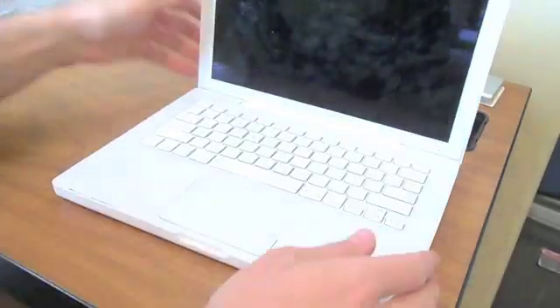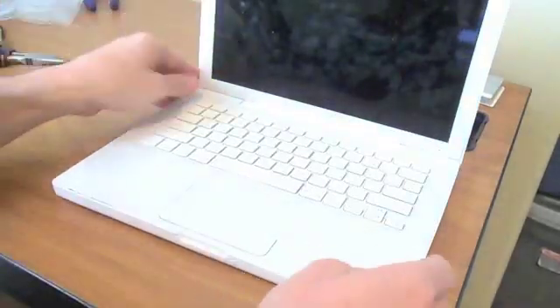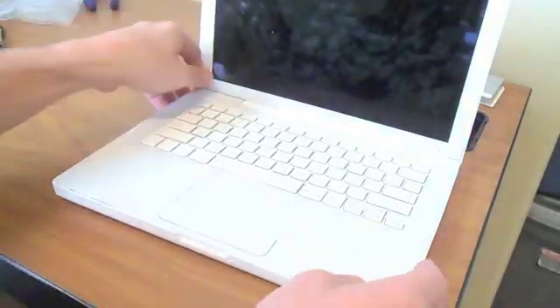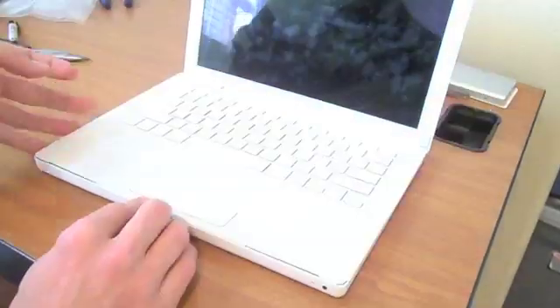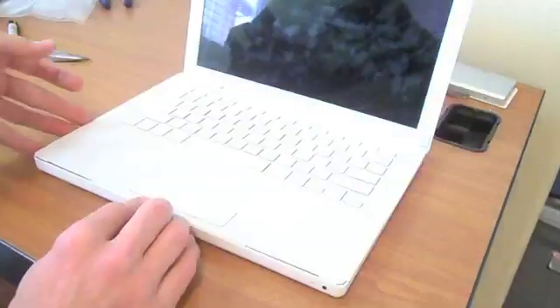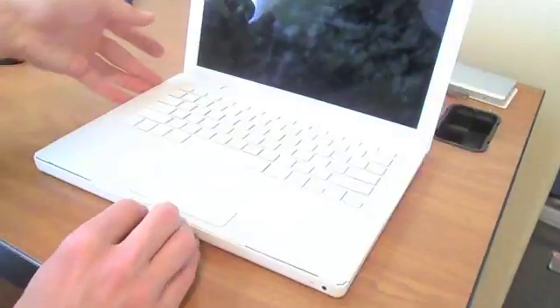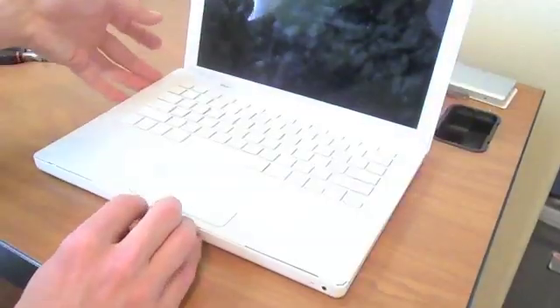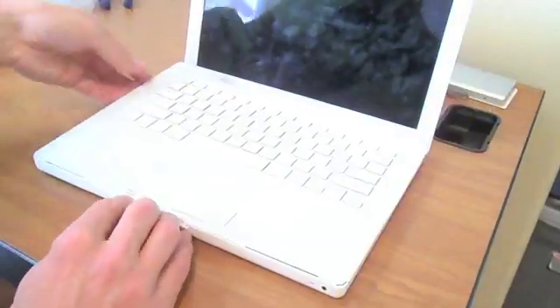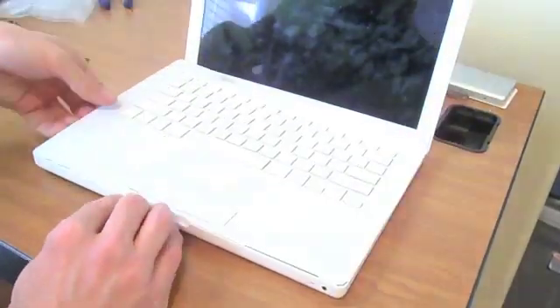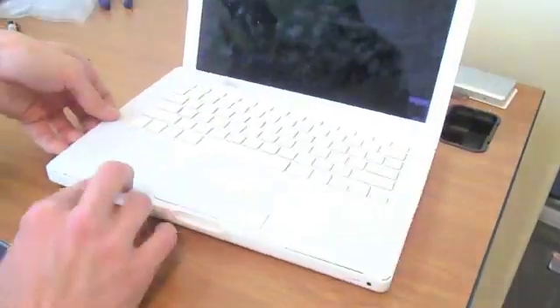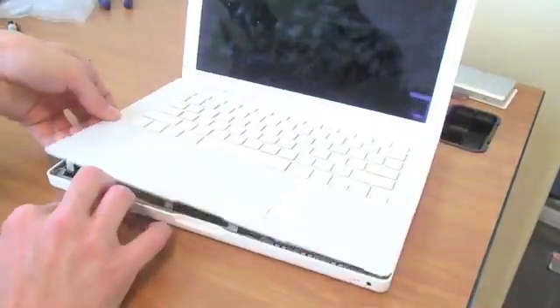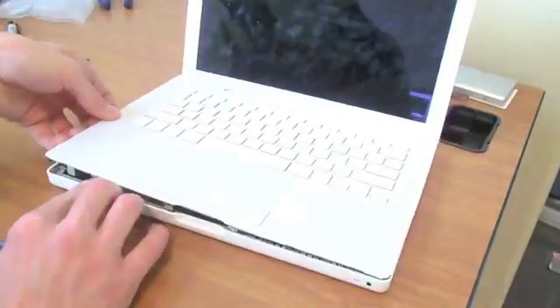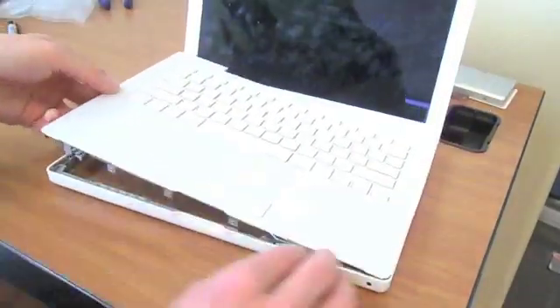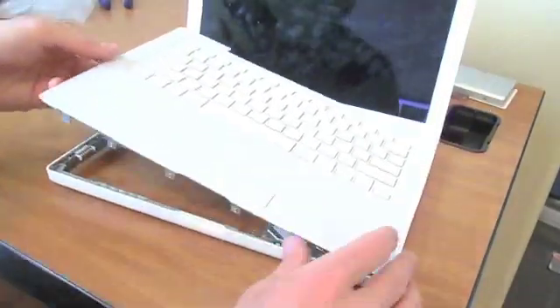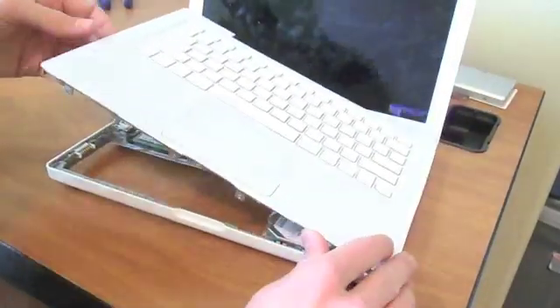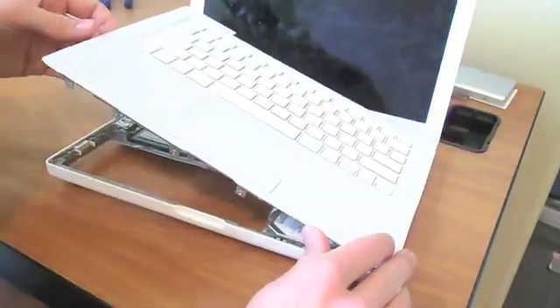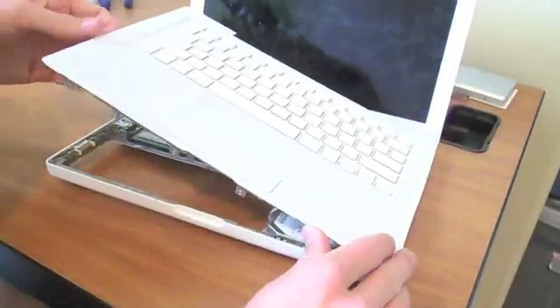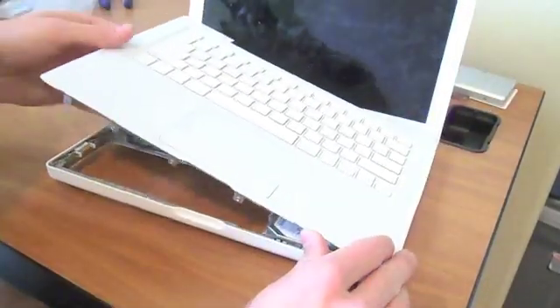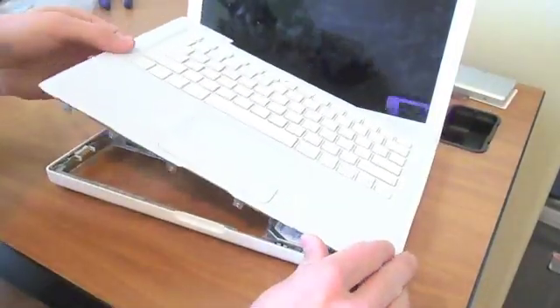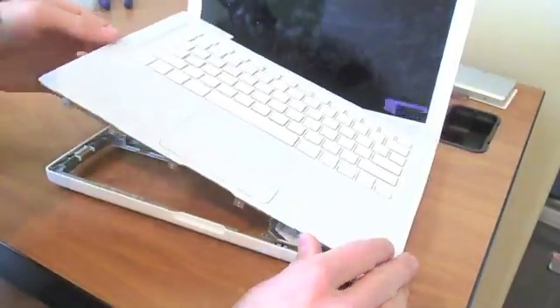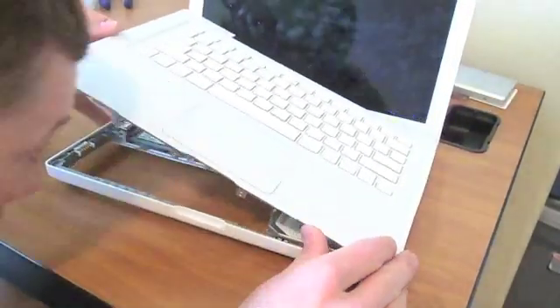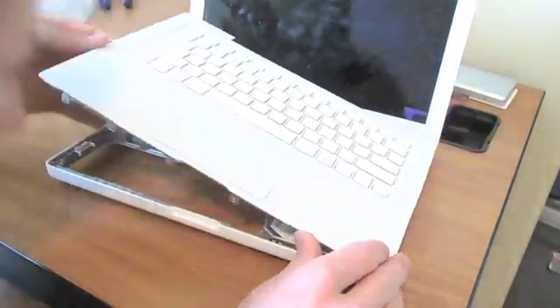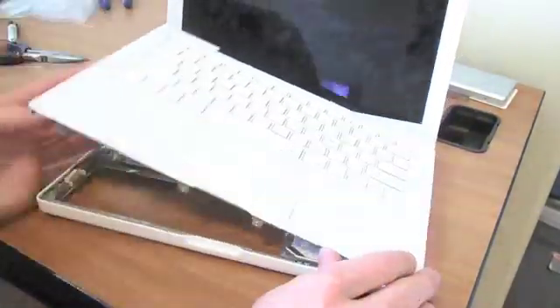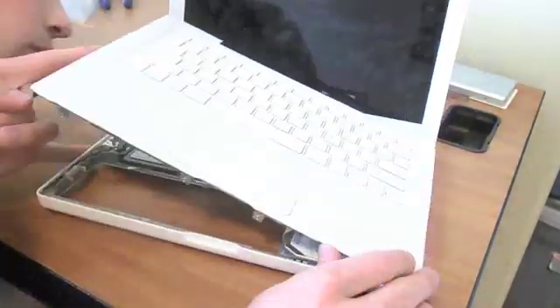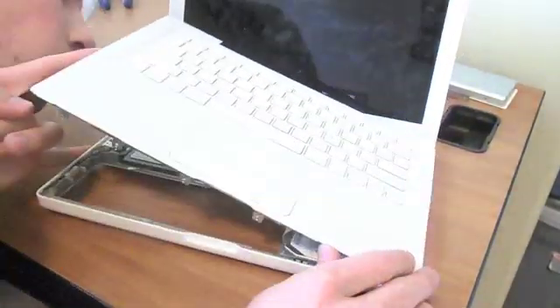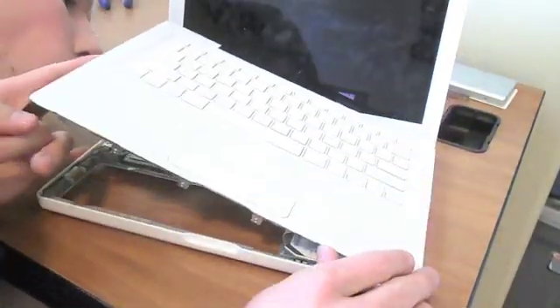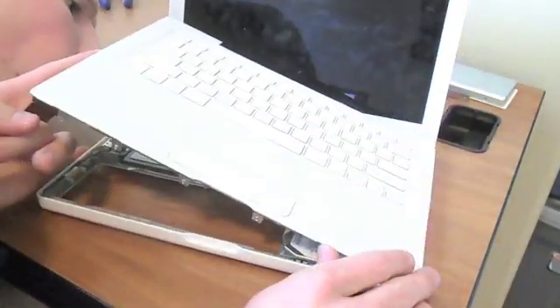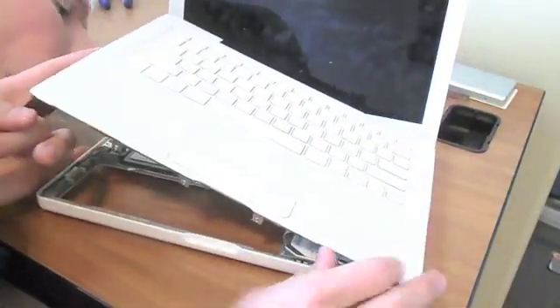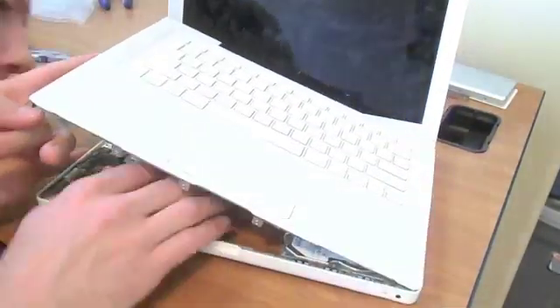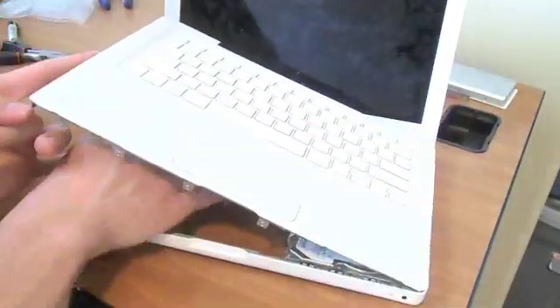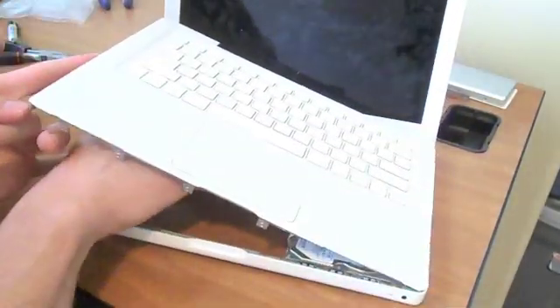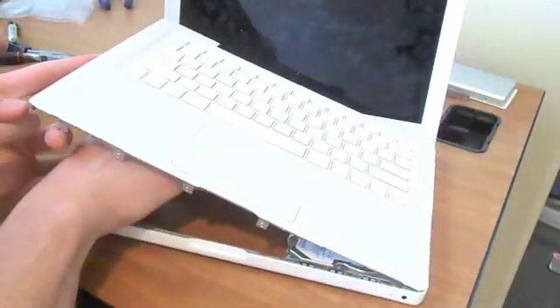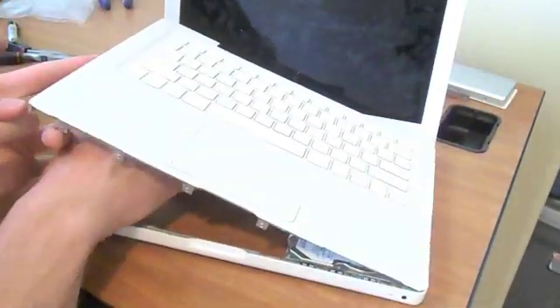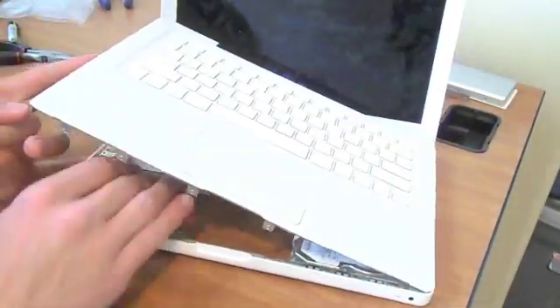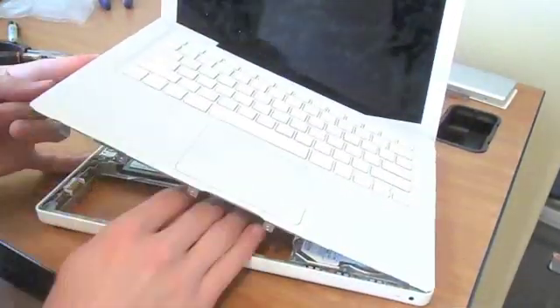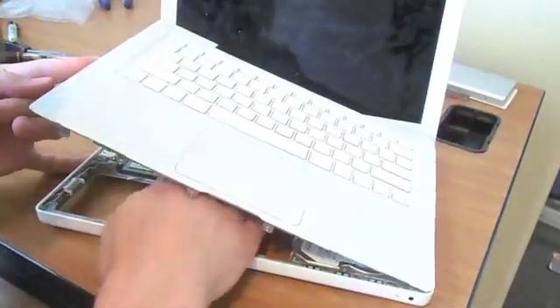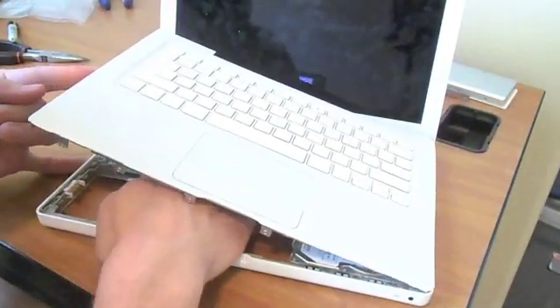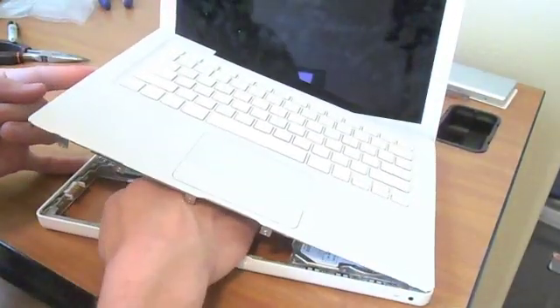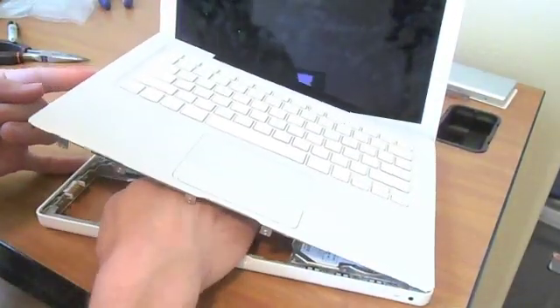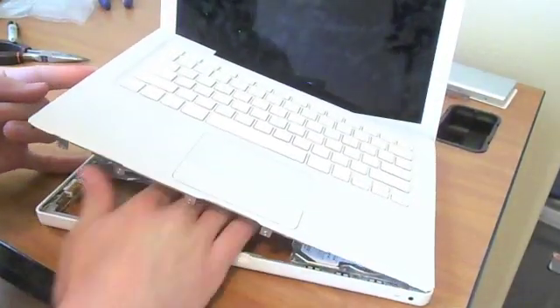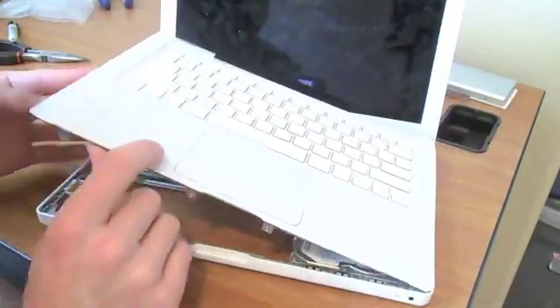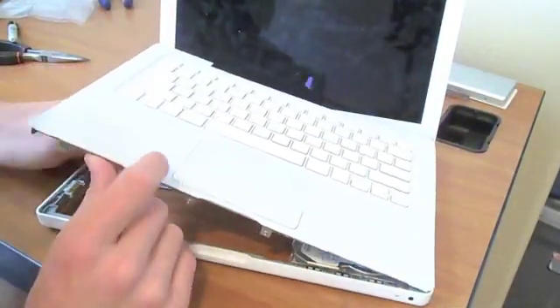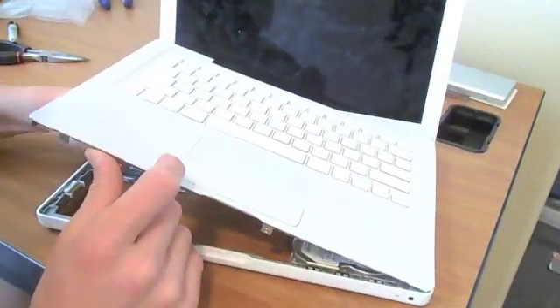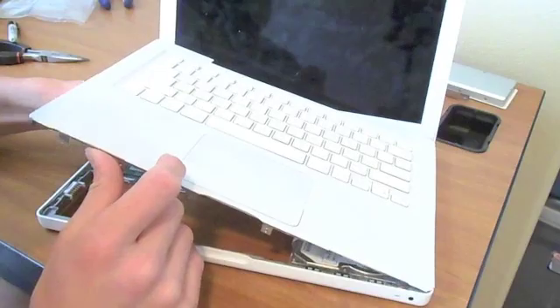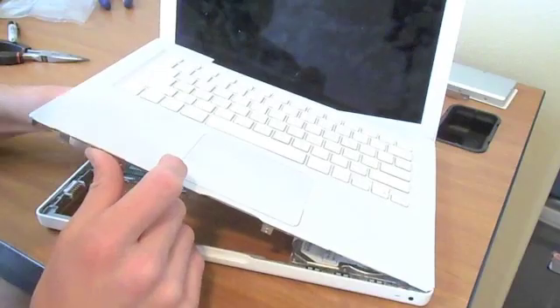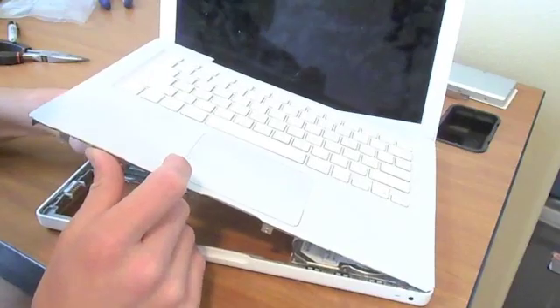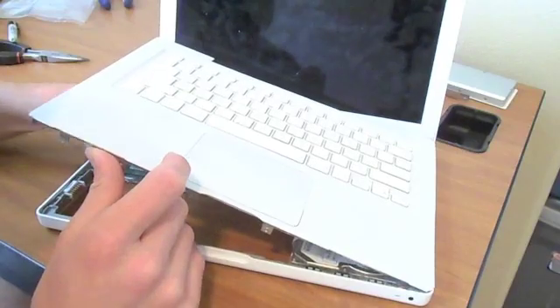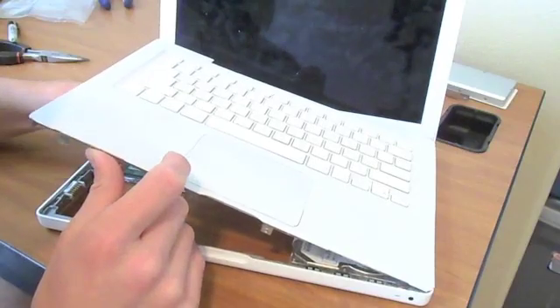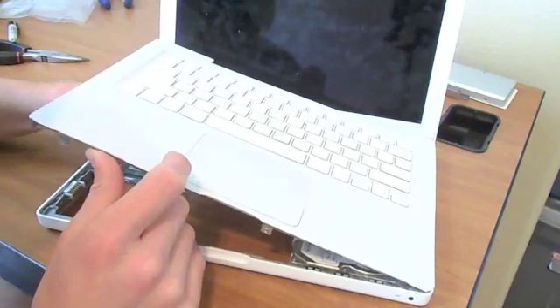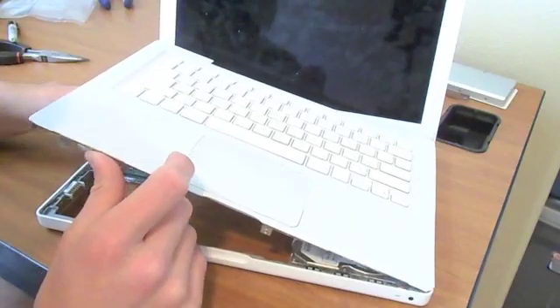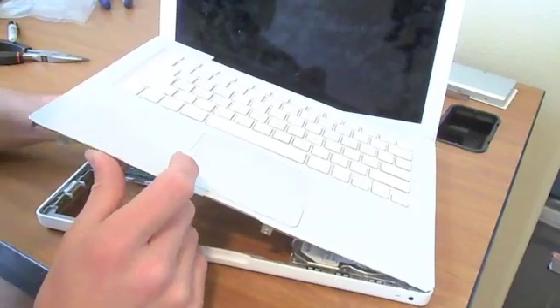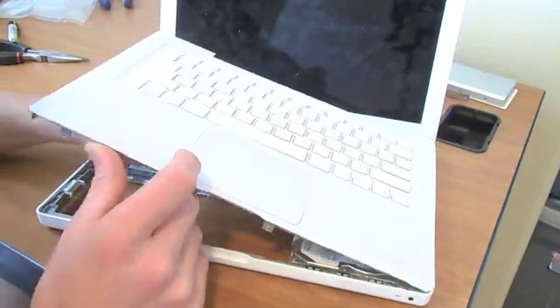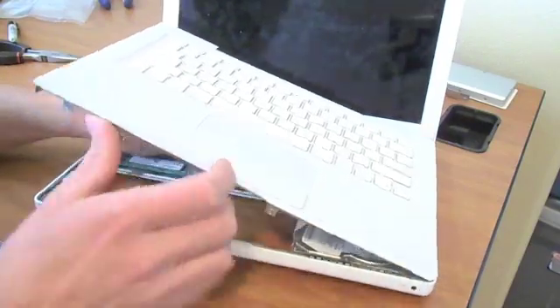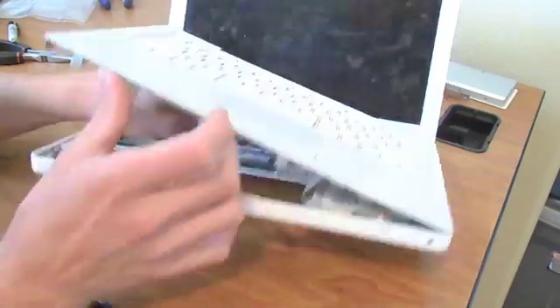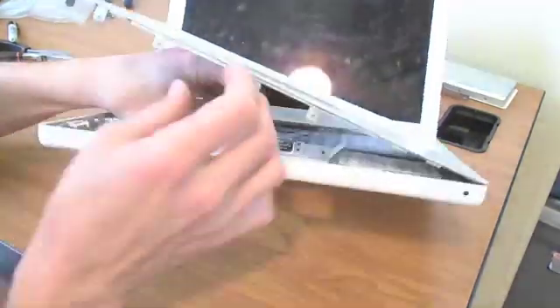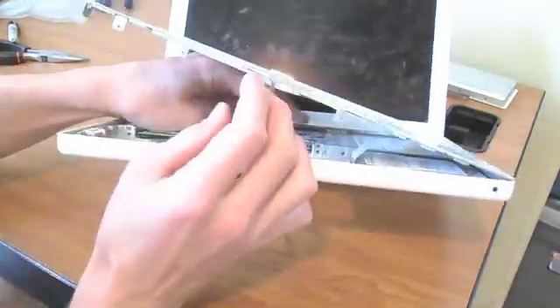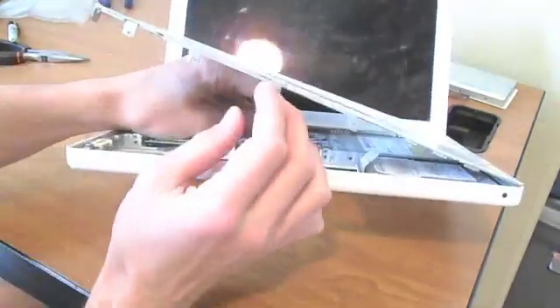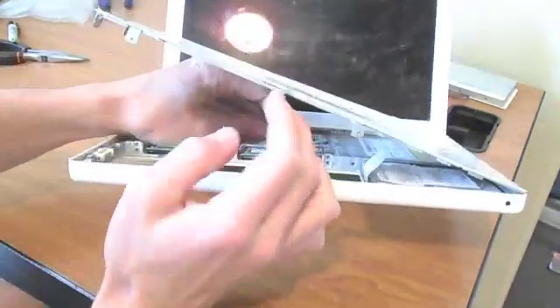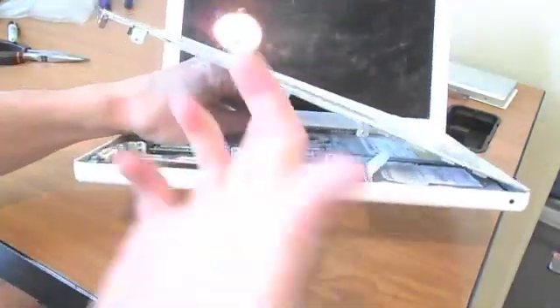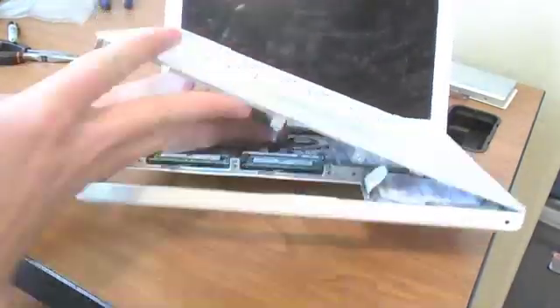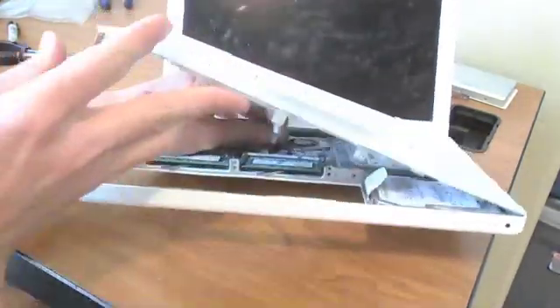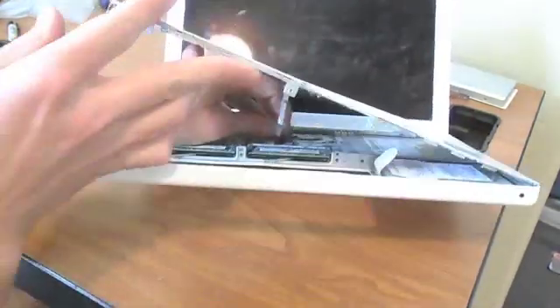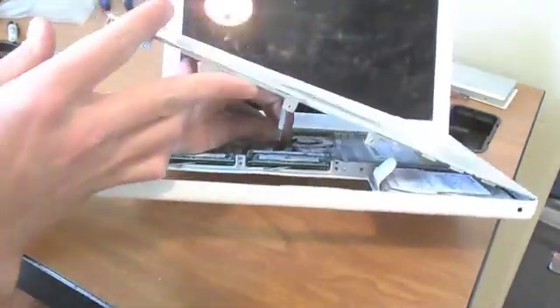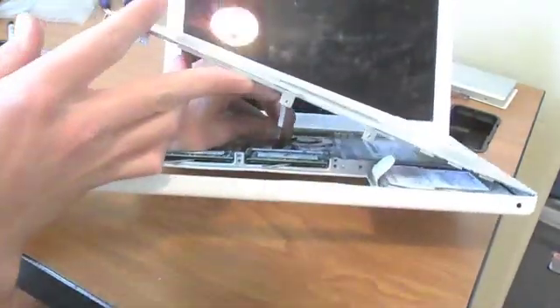The keyboard should come out now. Be very careful — unplug it. The plug will just pull straight up off of the motherboard.